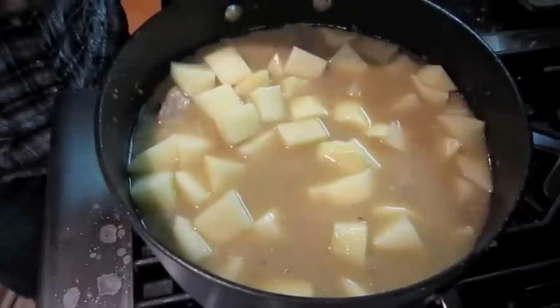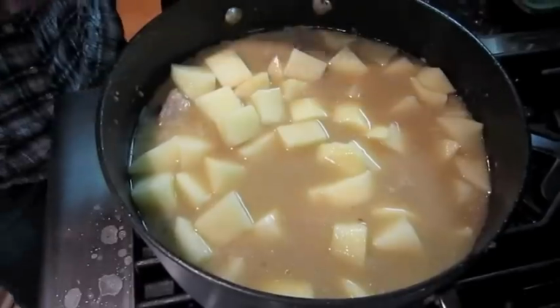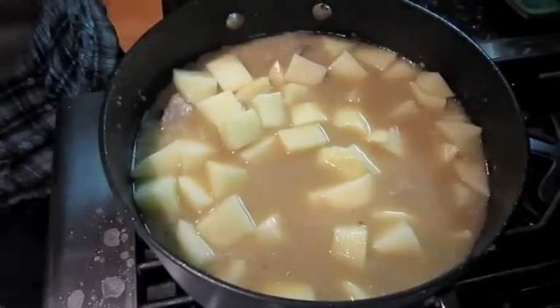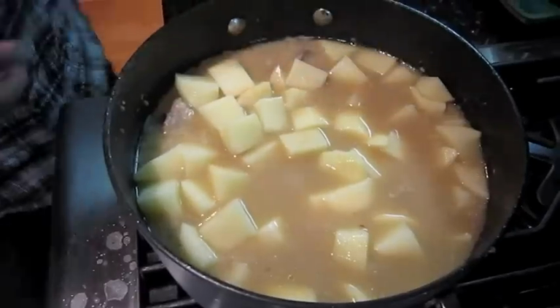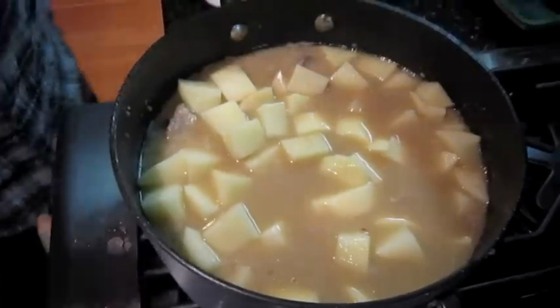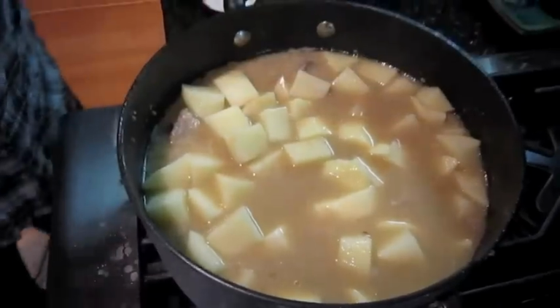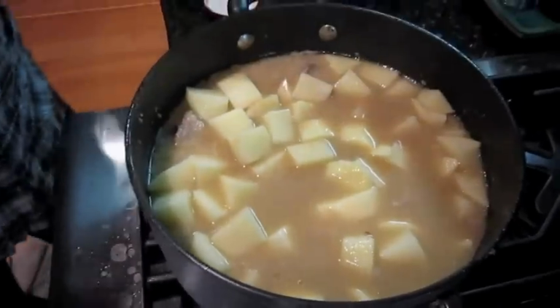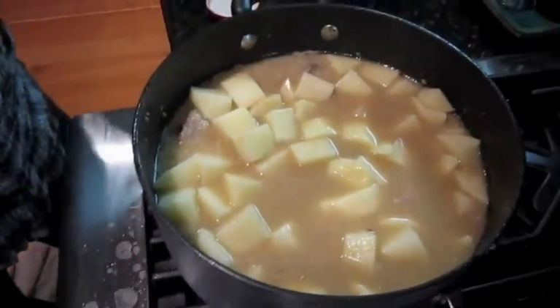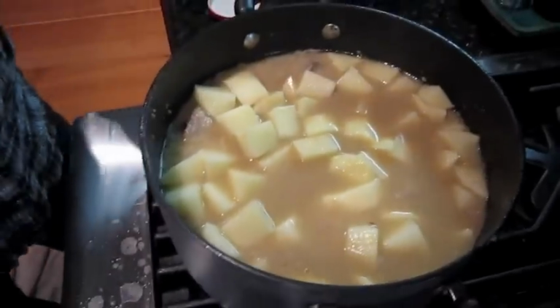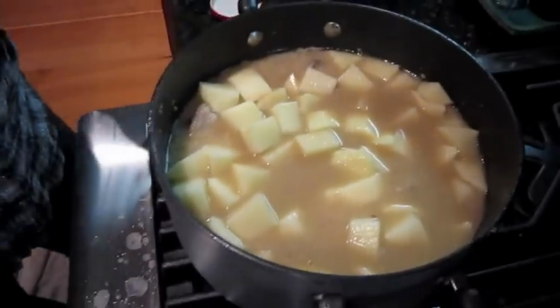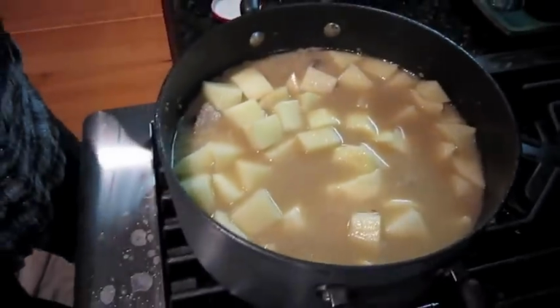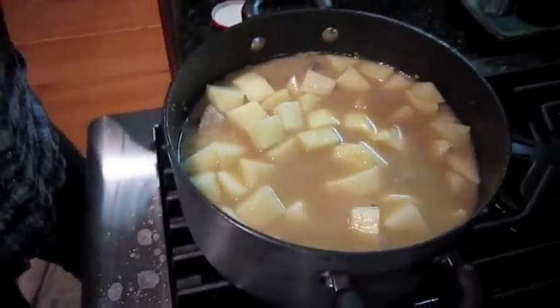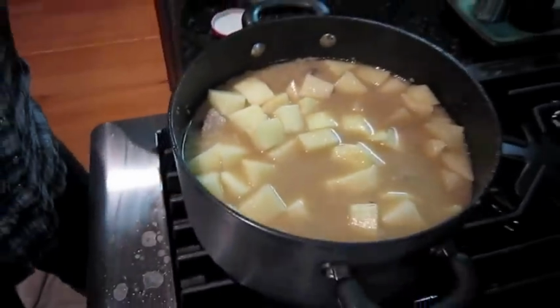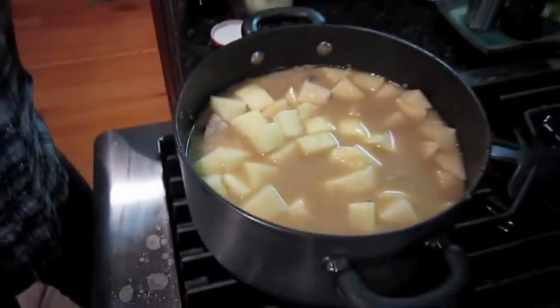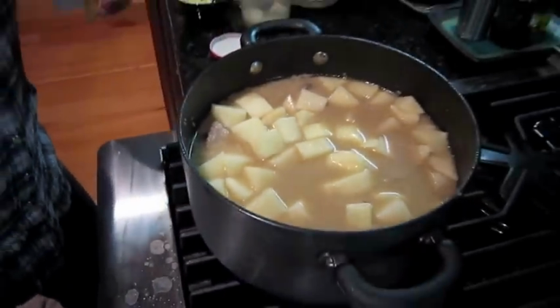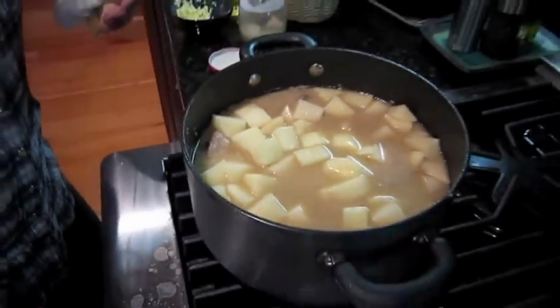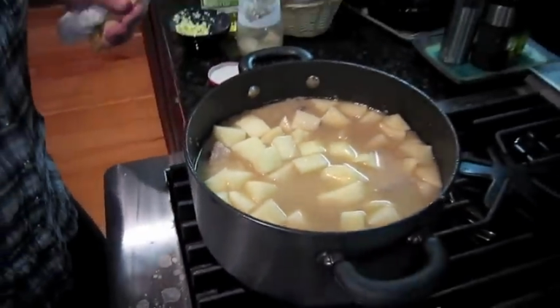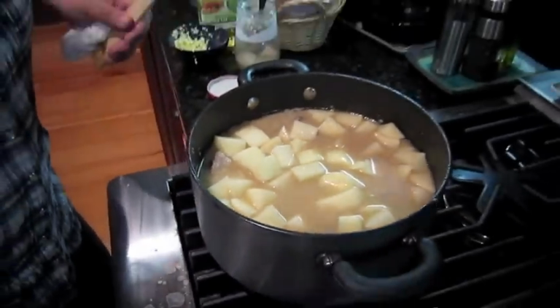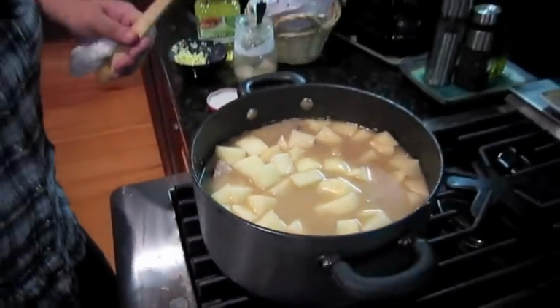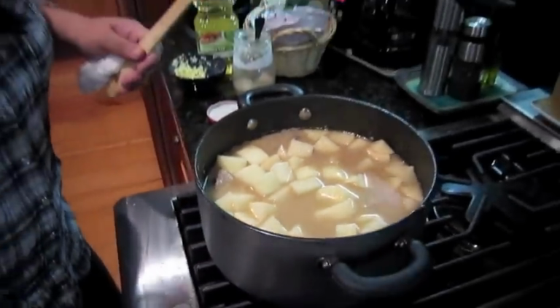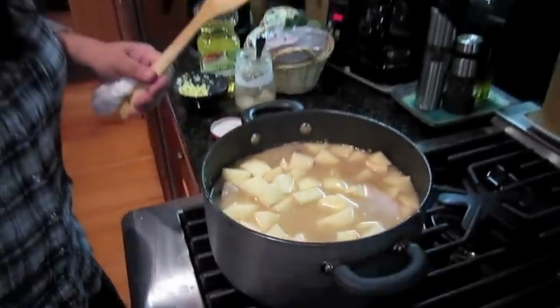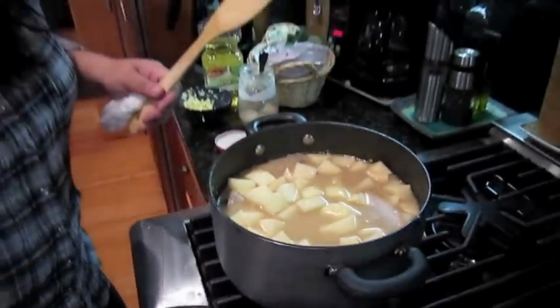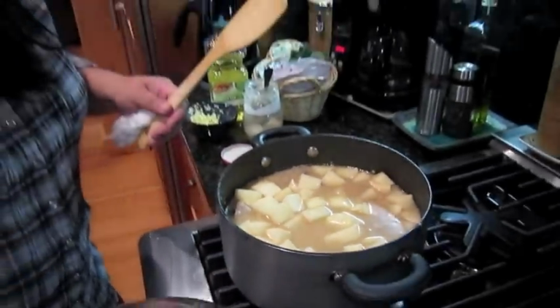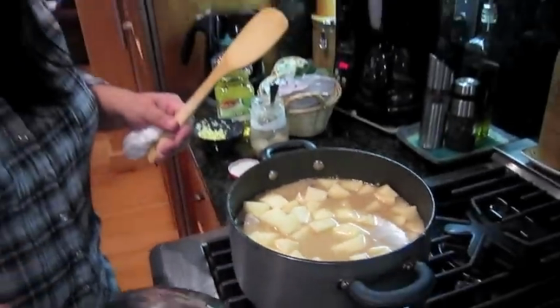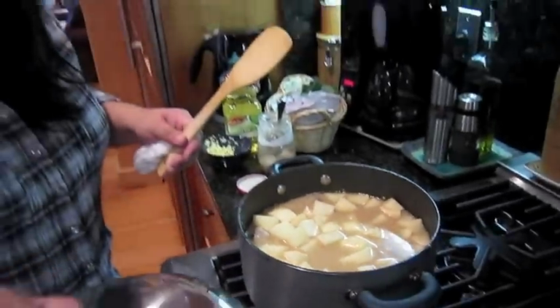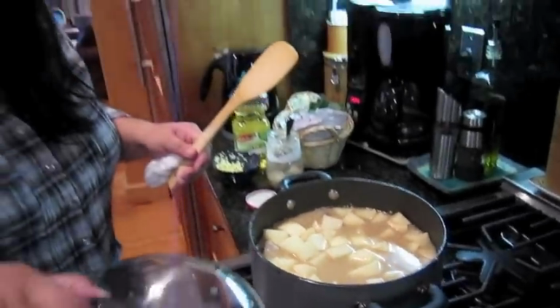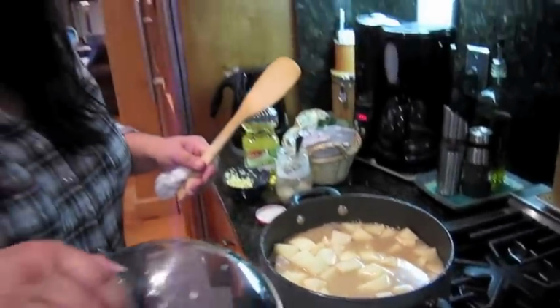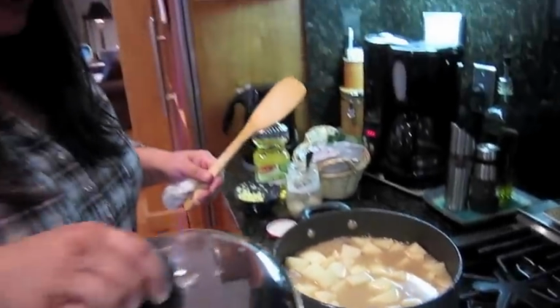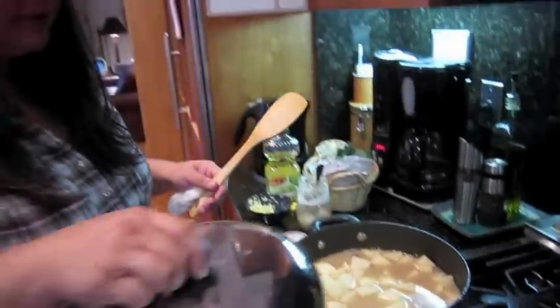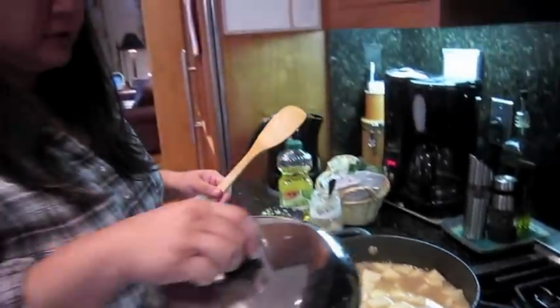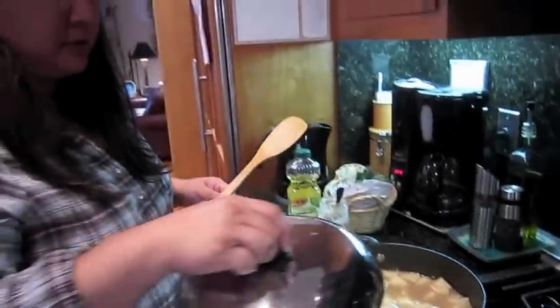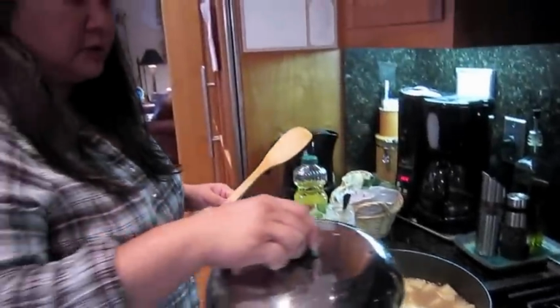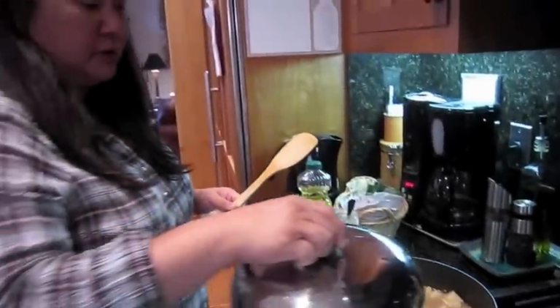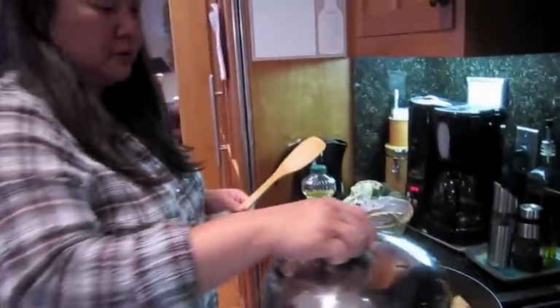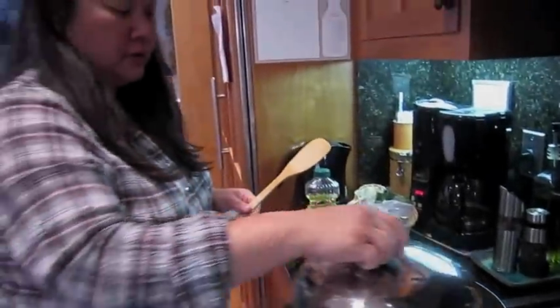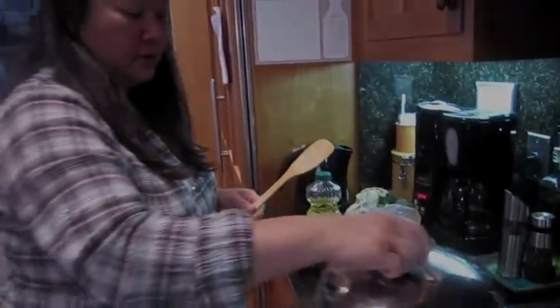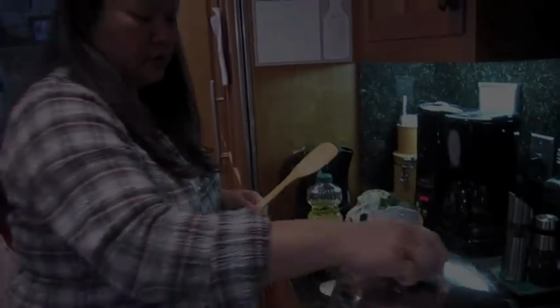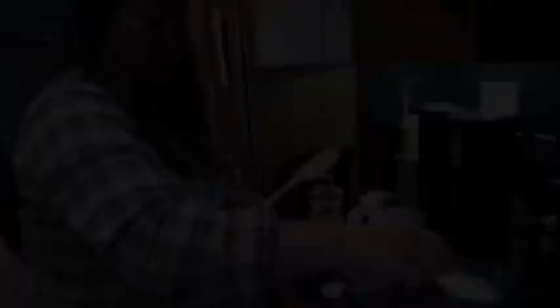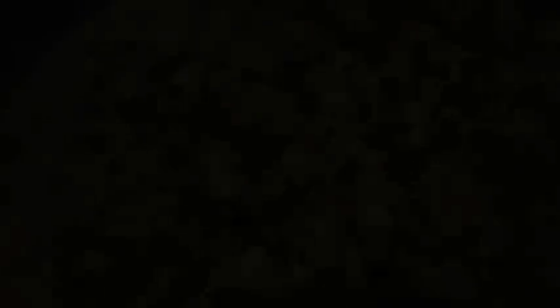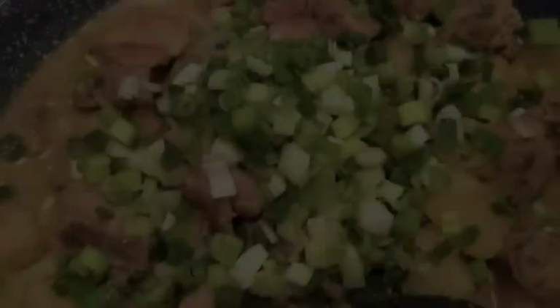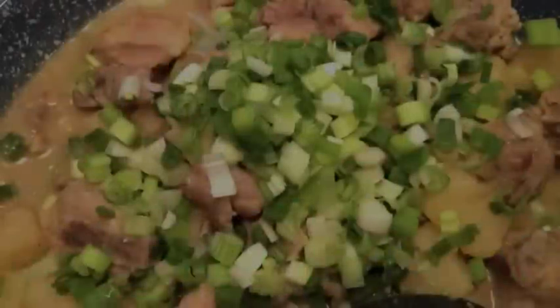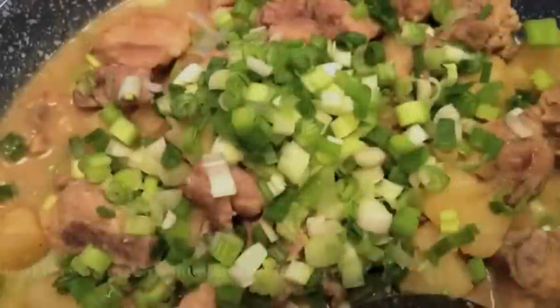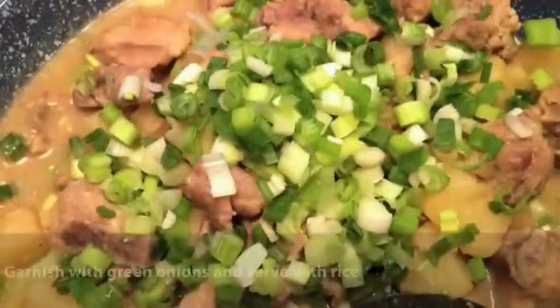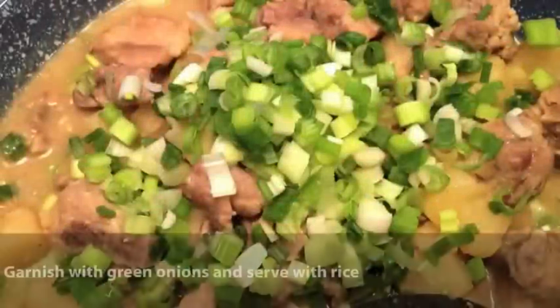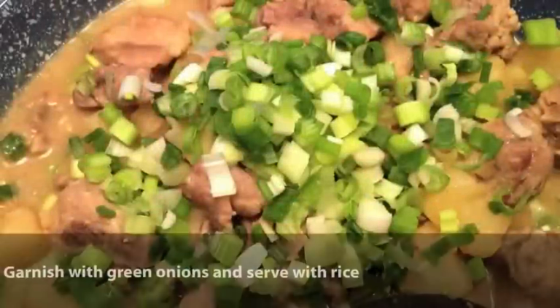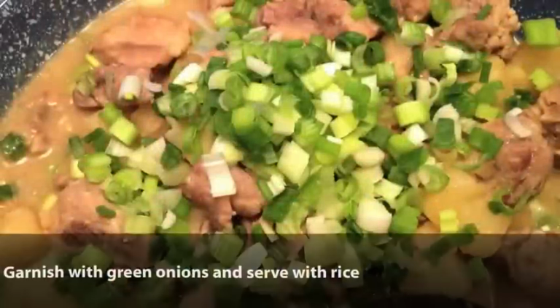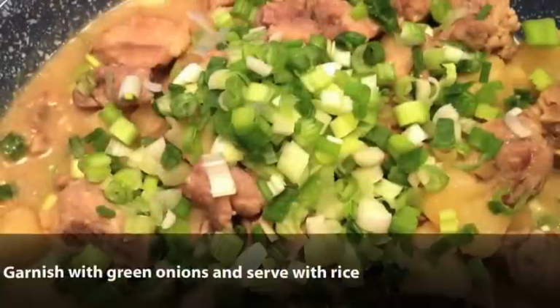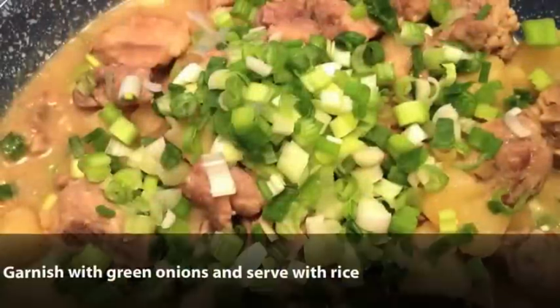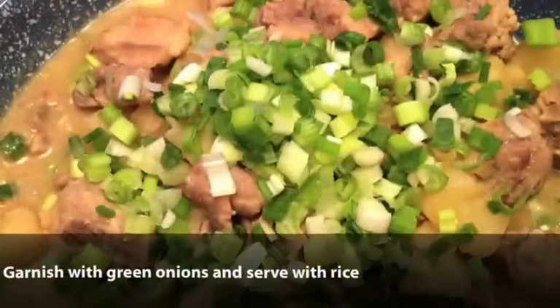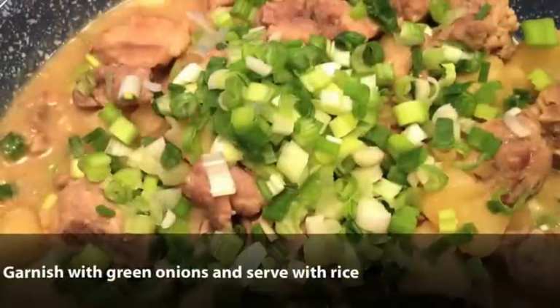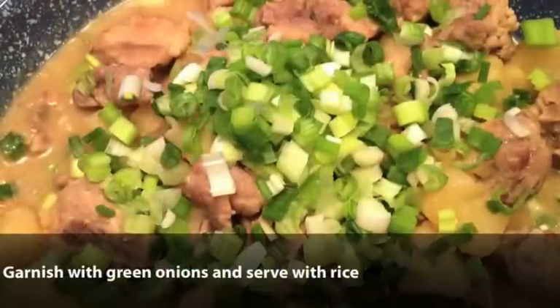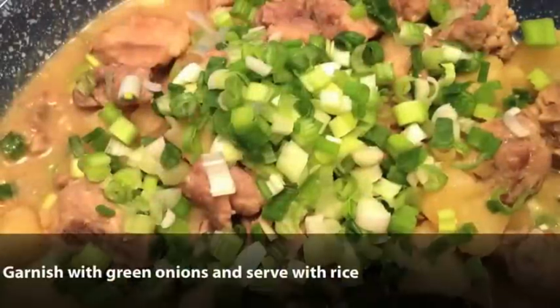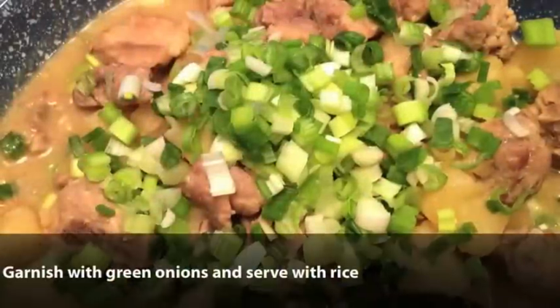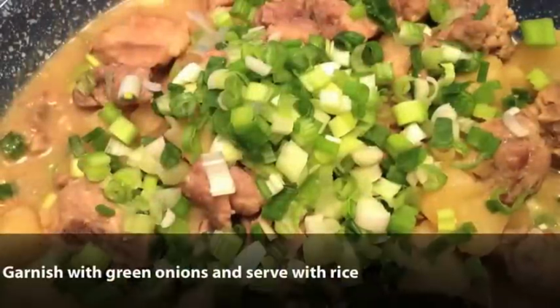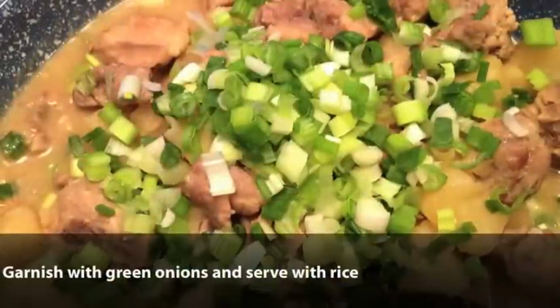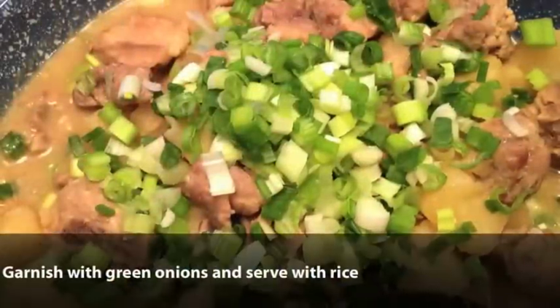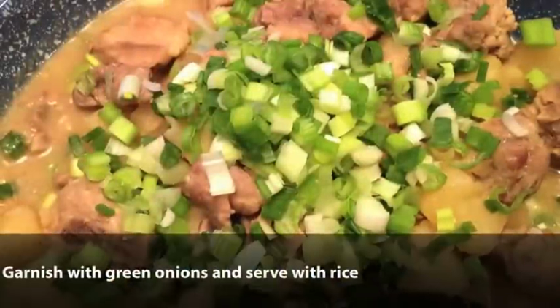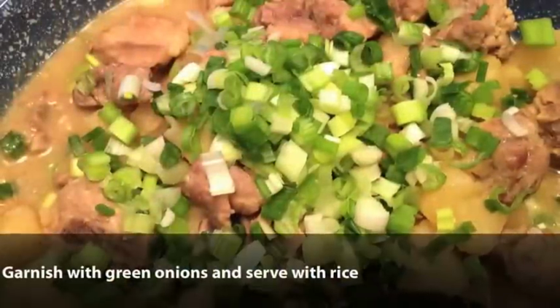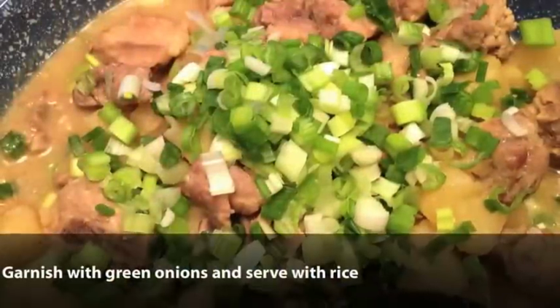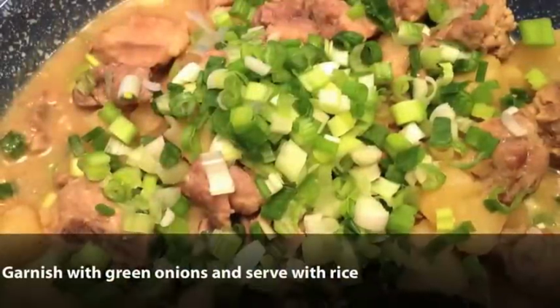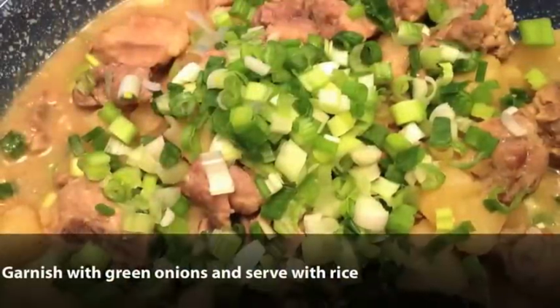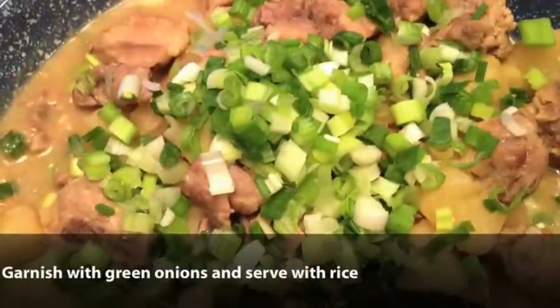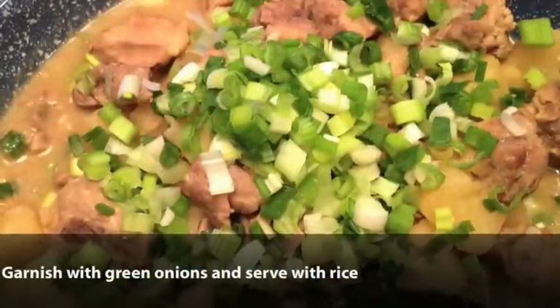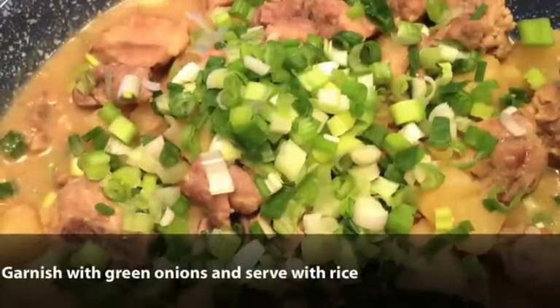Keep simmering until the potatoes are soft and the meat is soft.